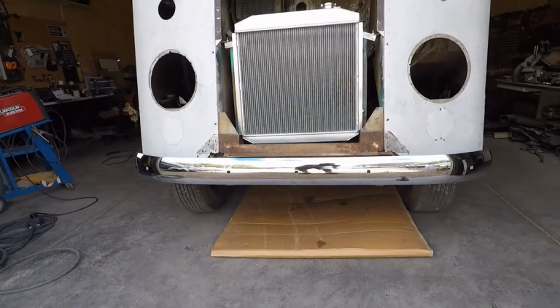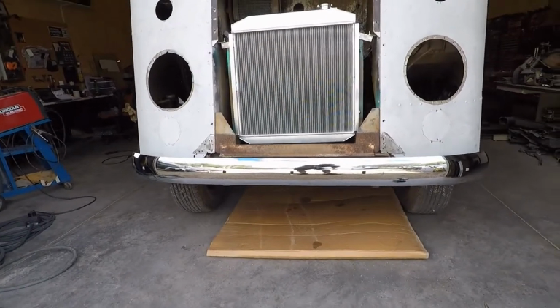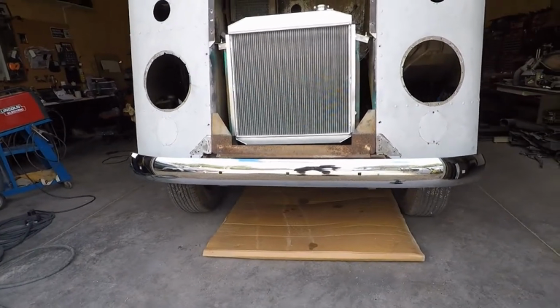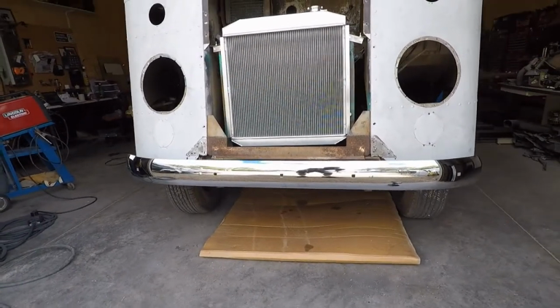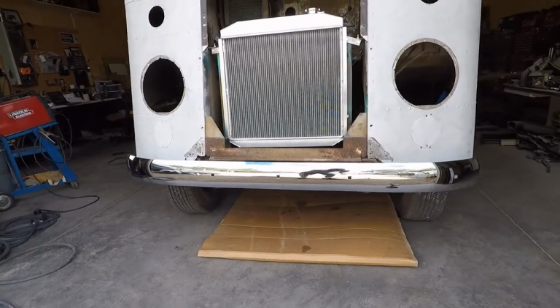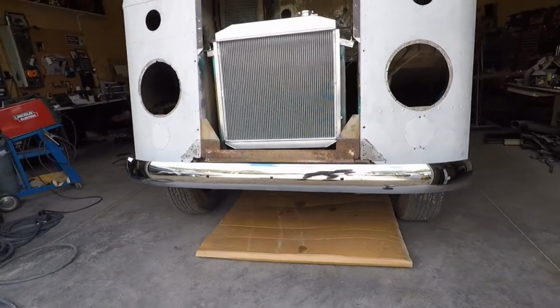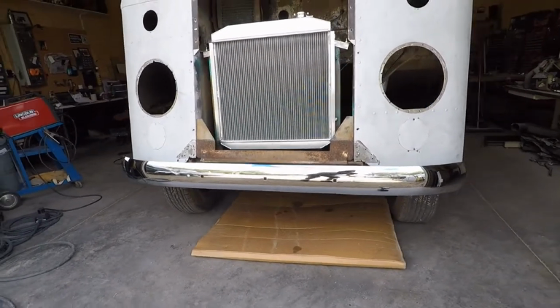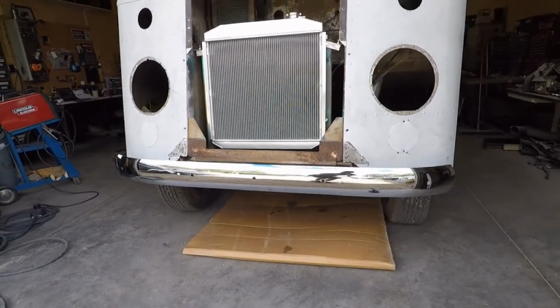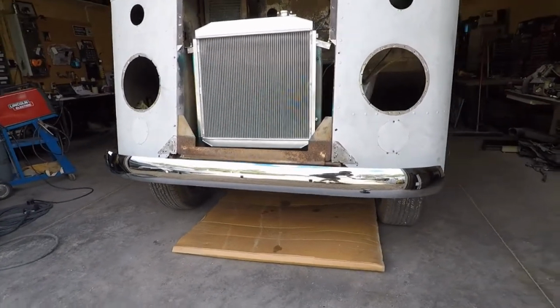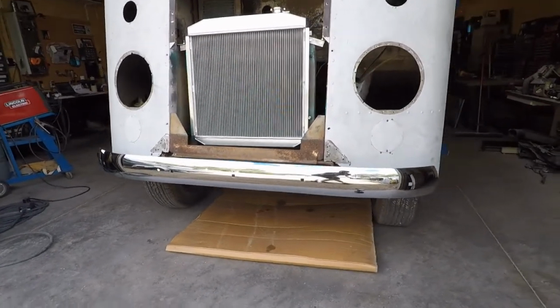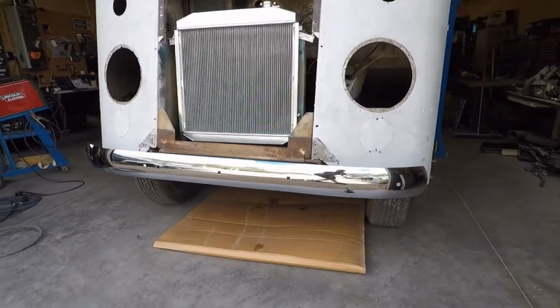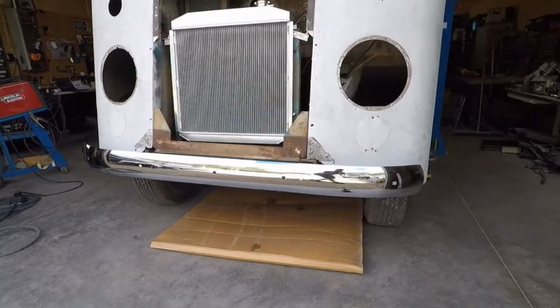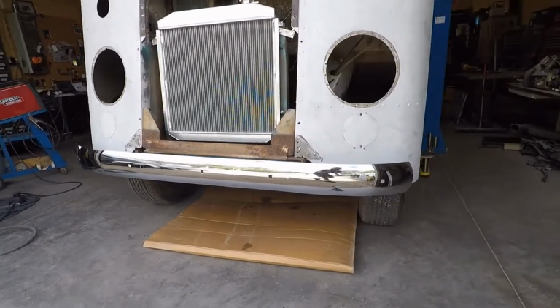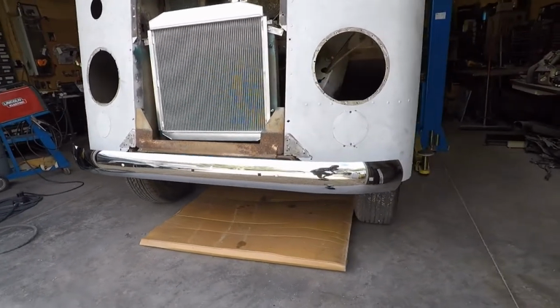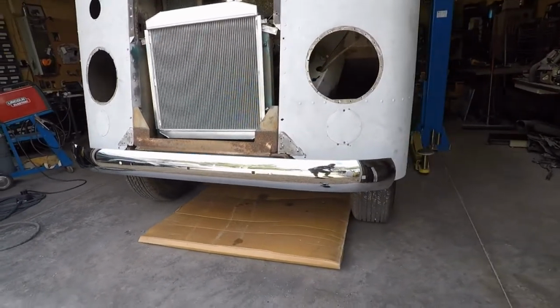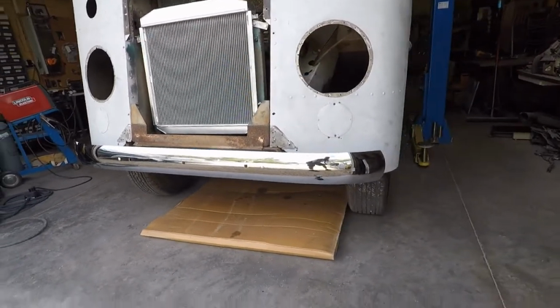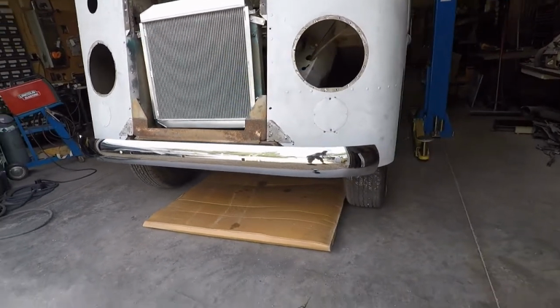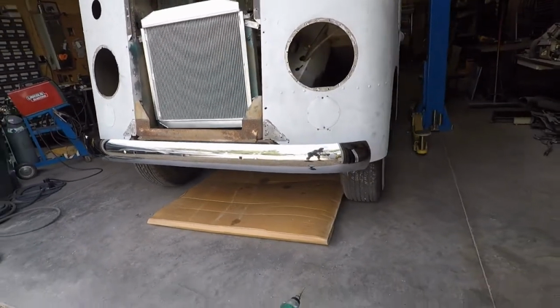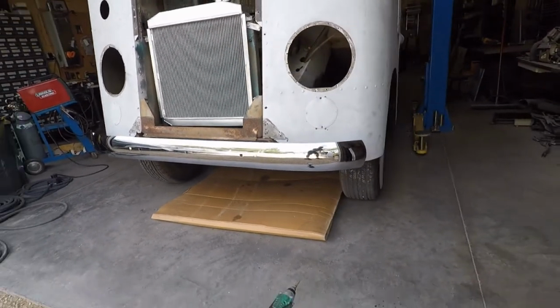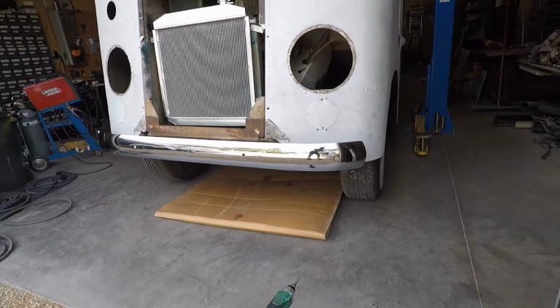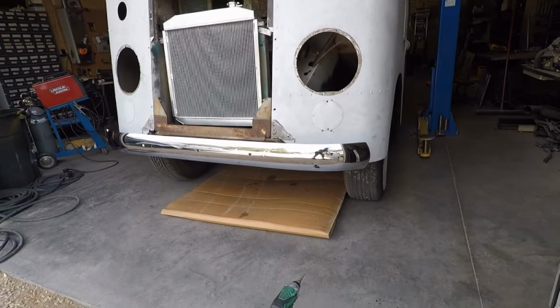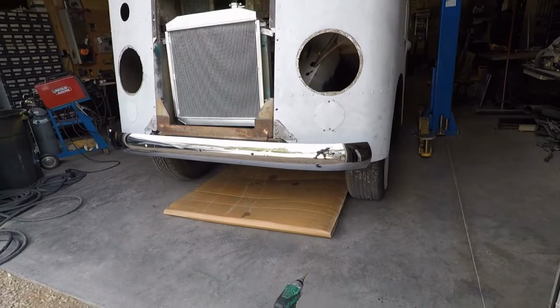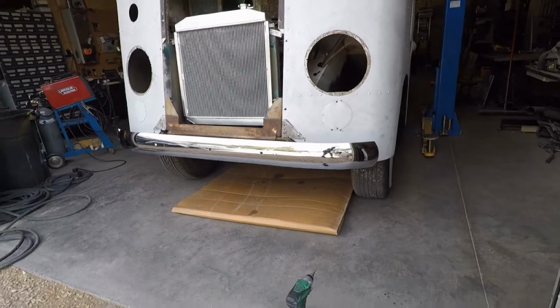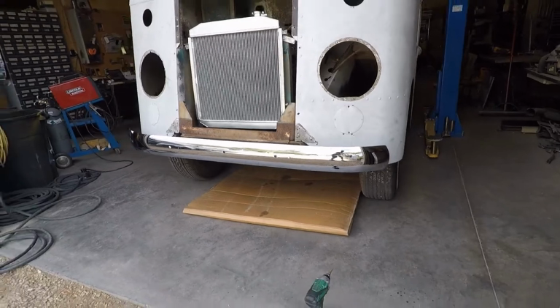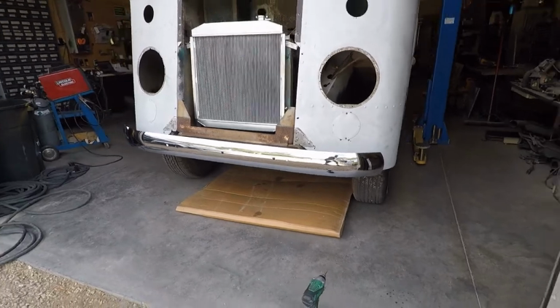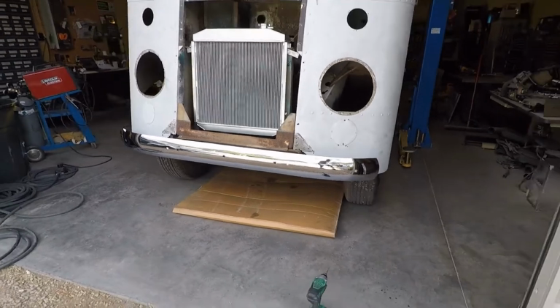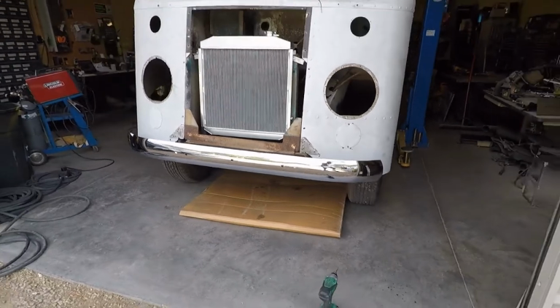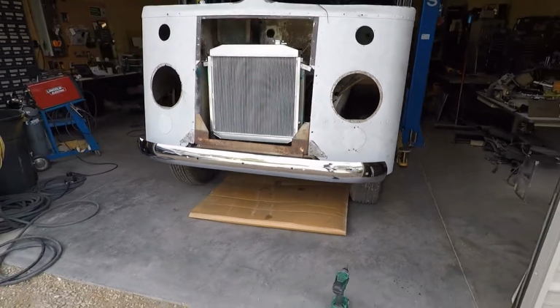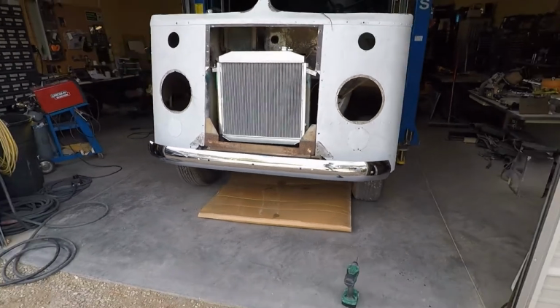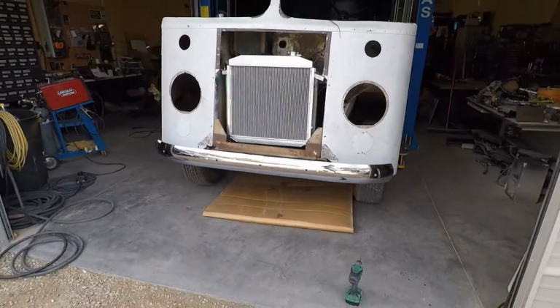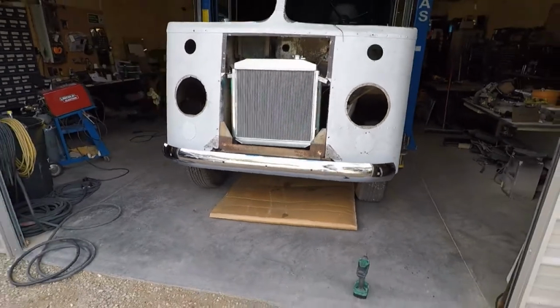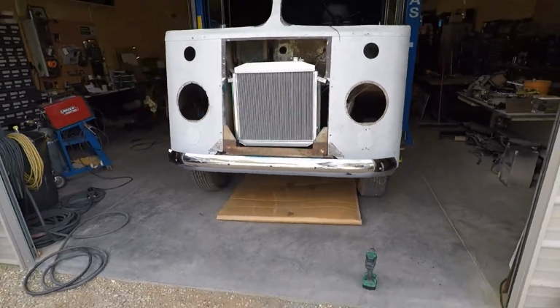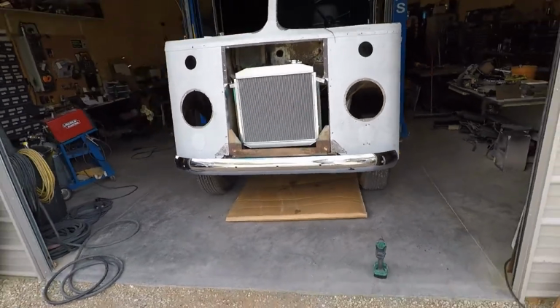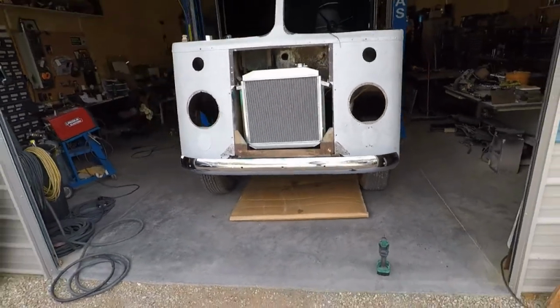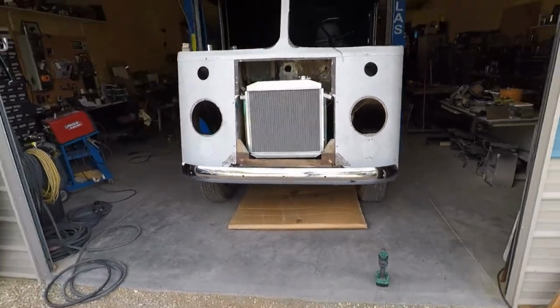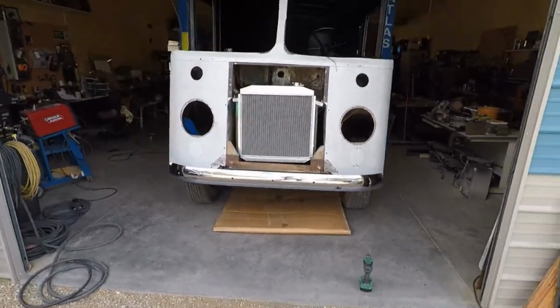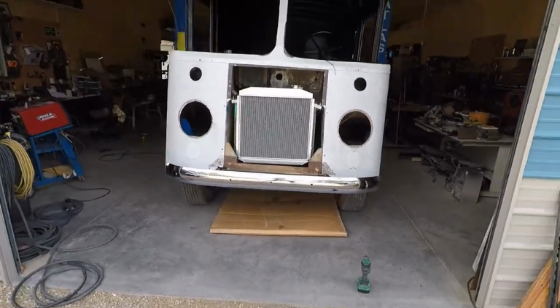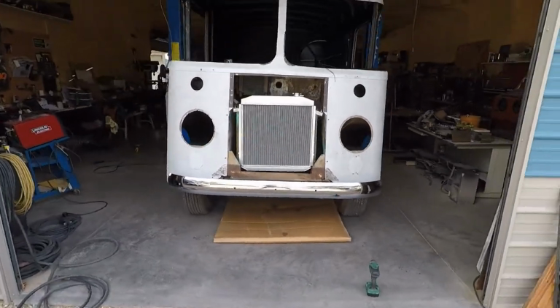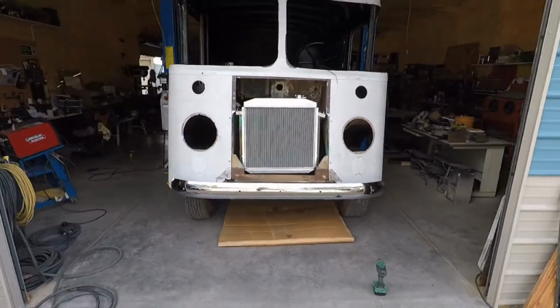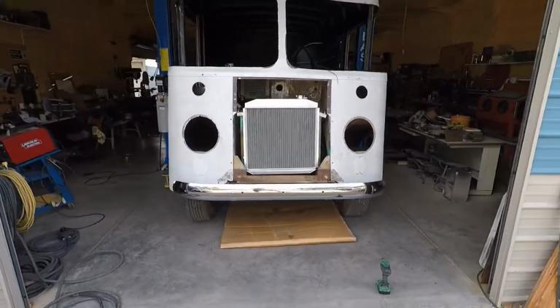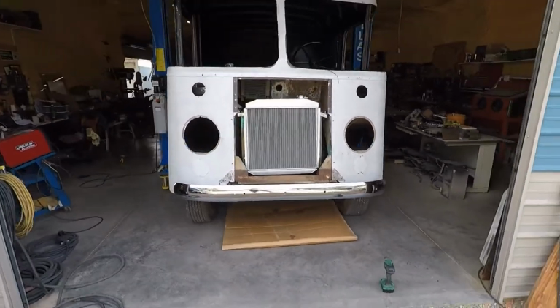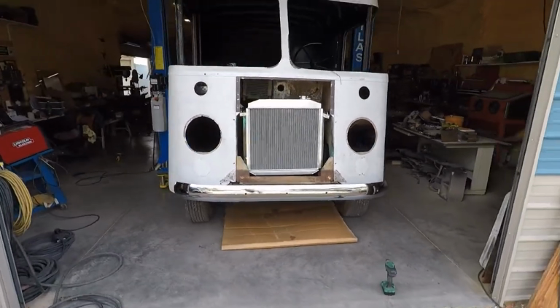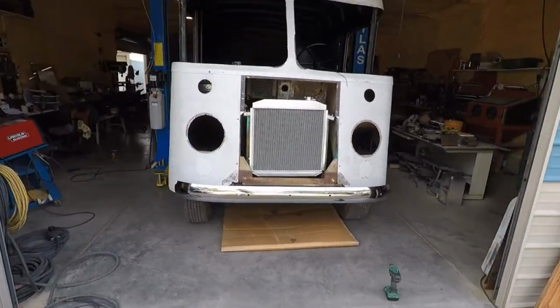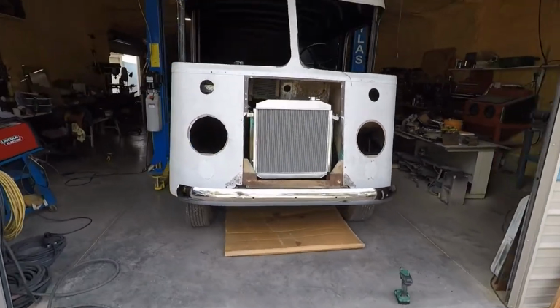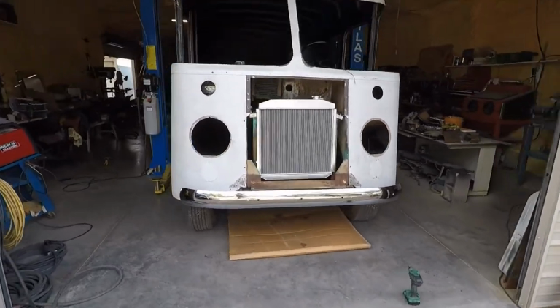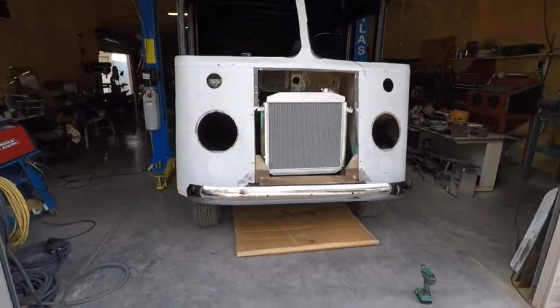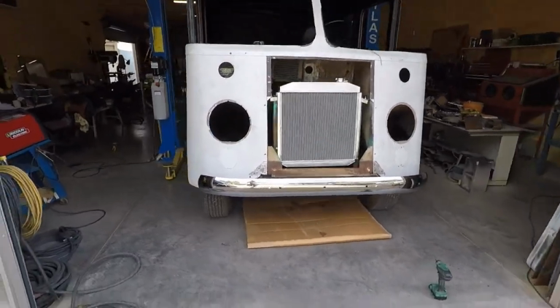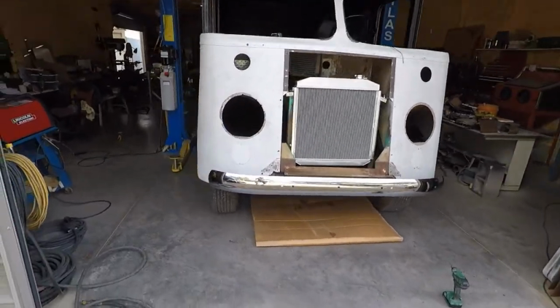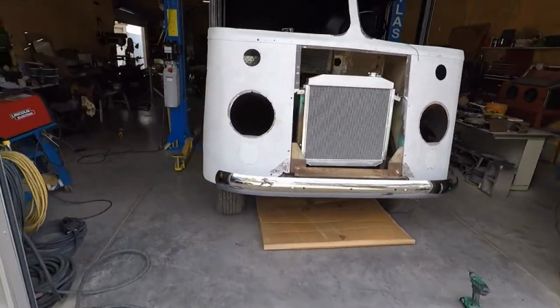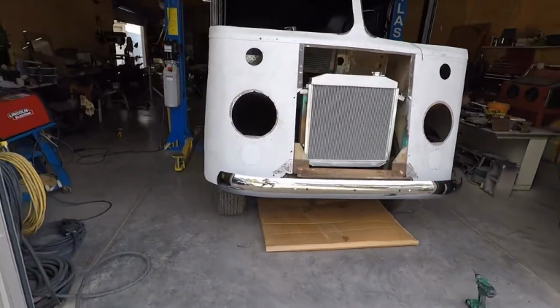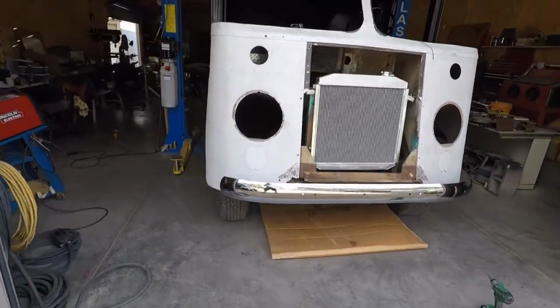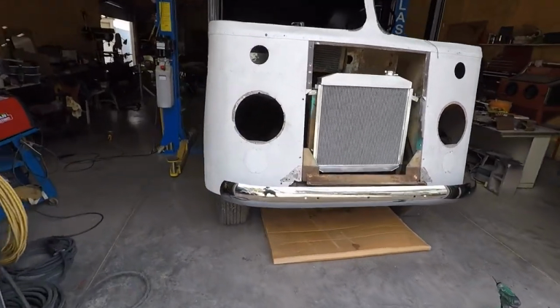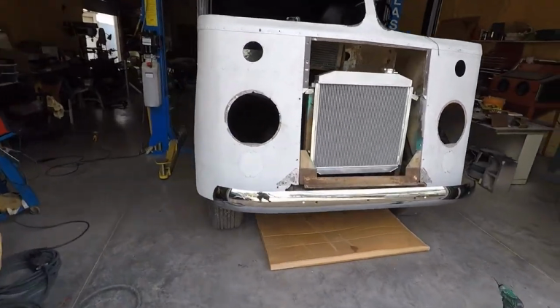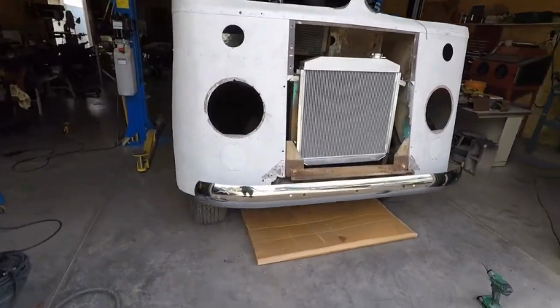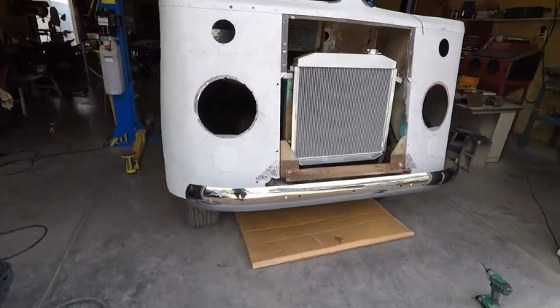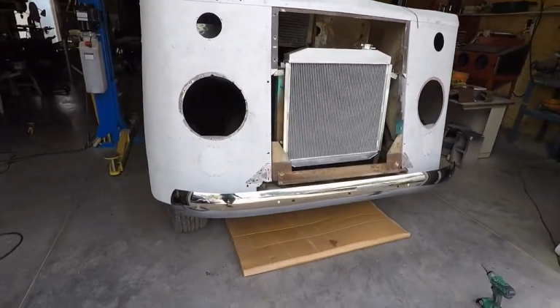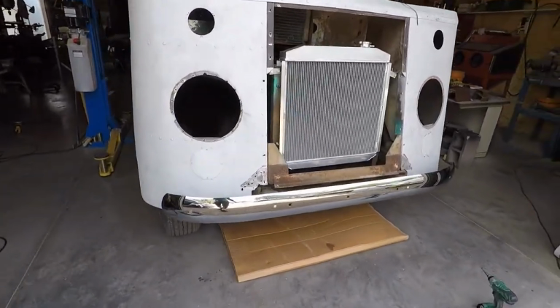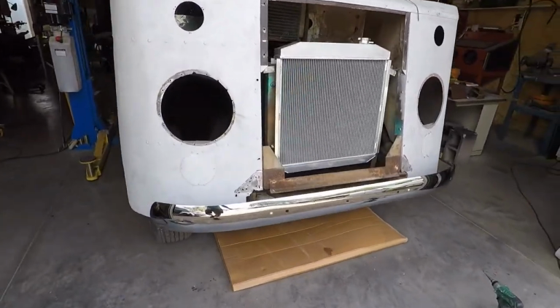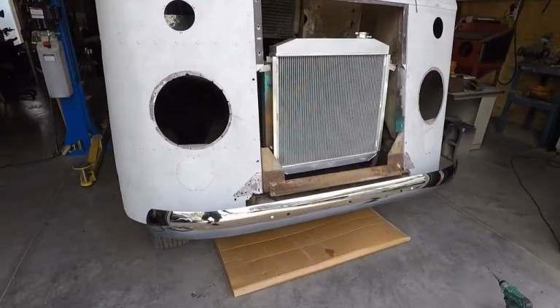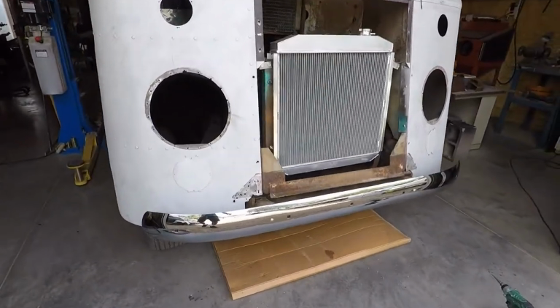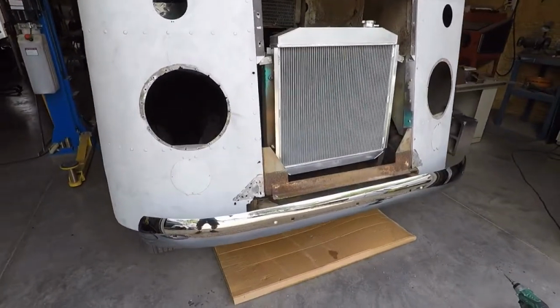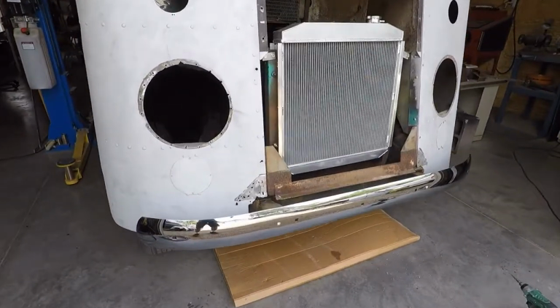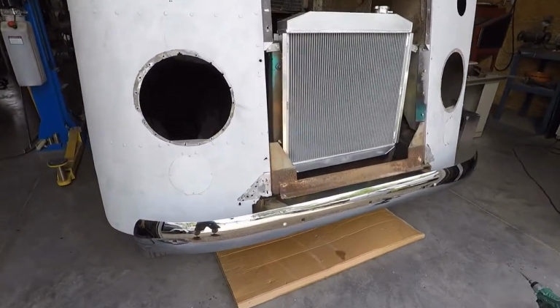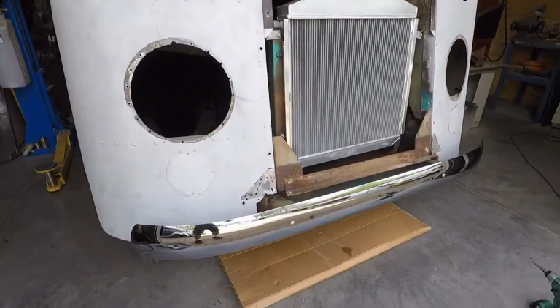And here it is. Looks pretty good. It'll match that grille really nicely.